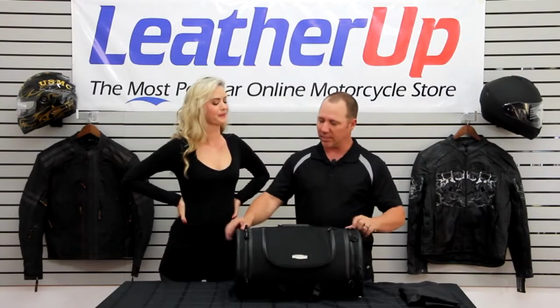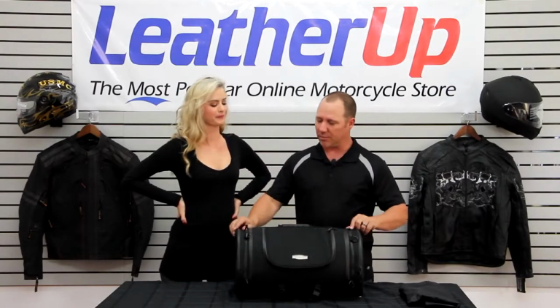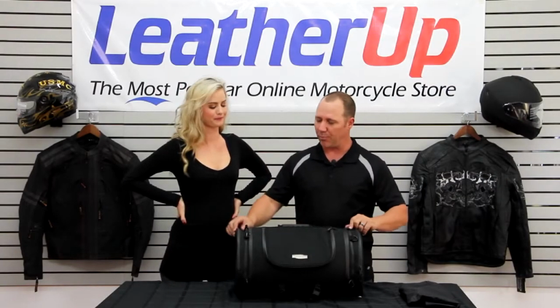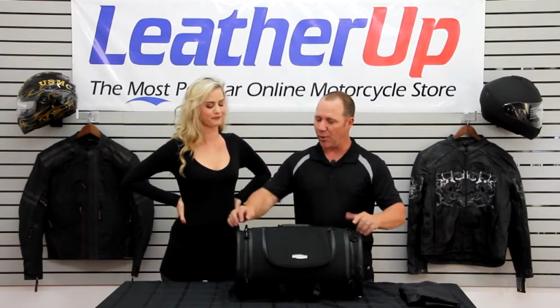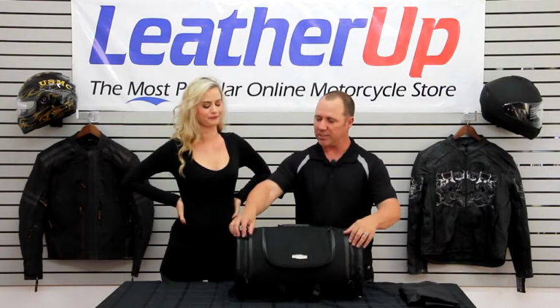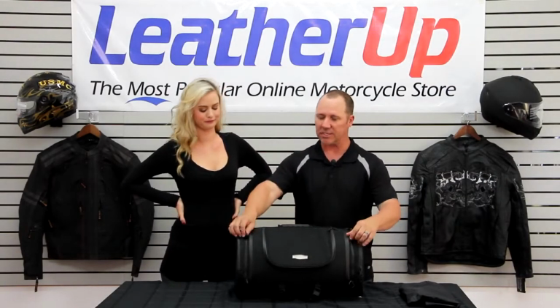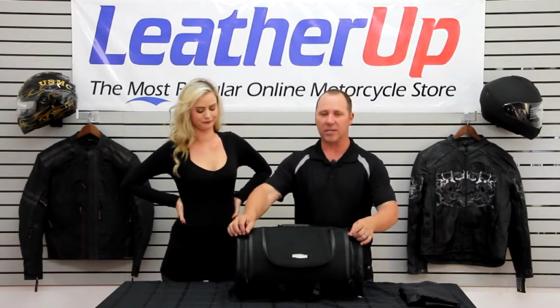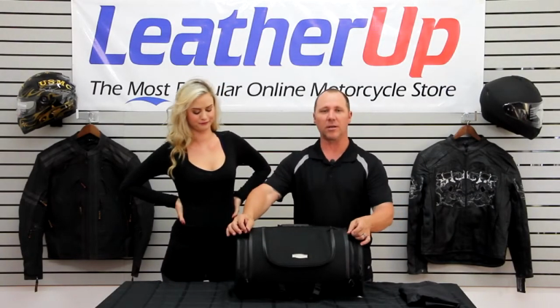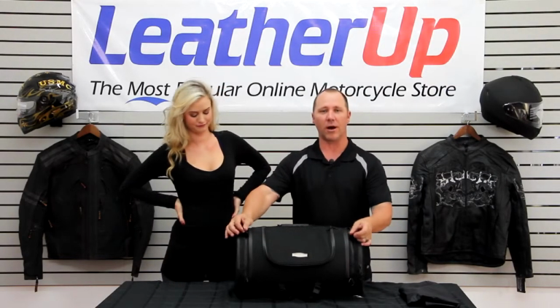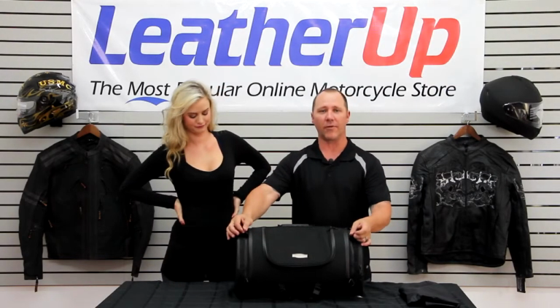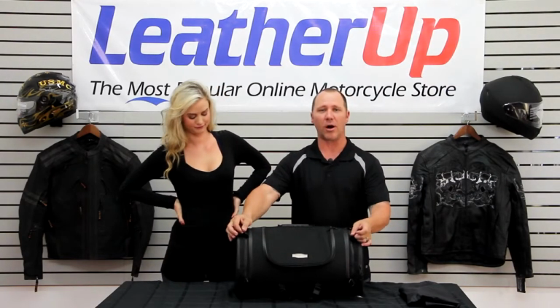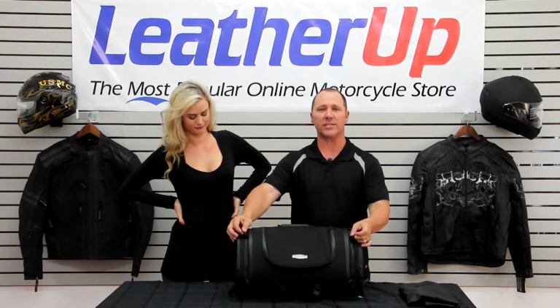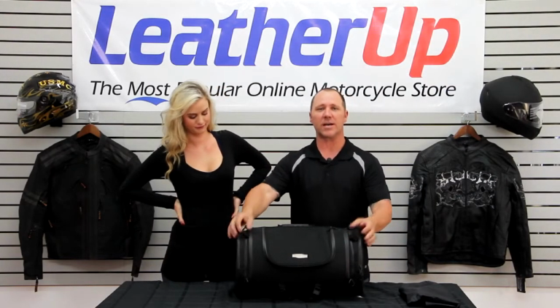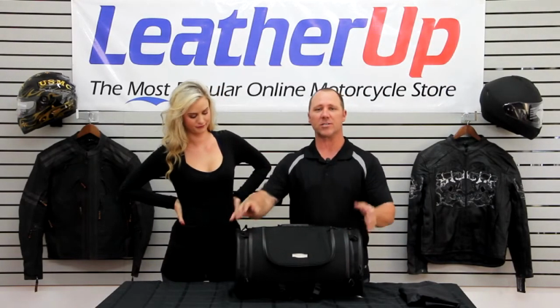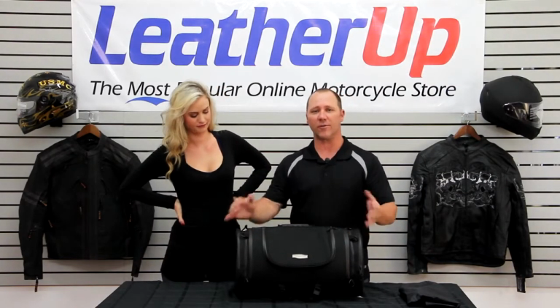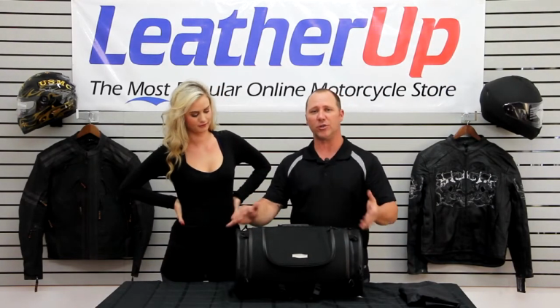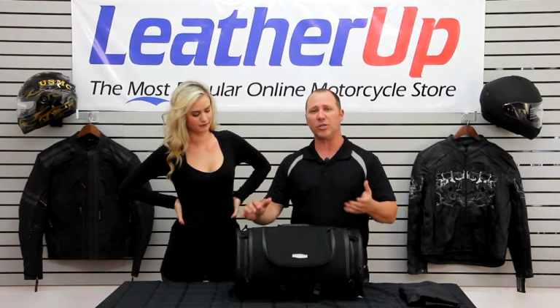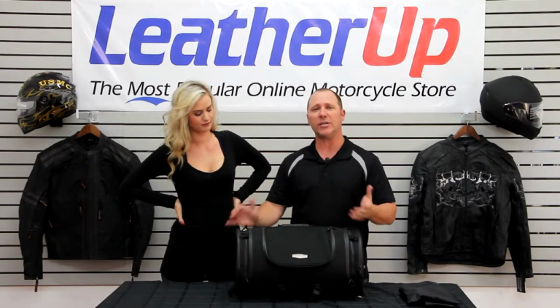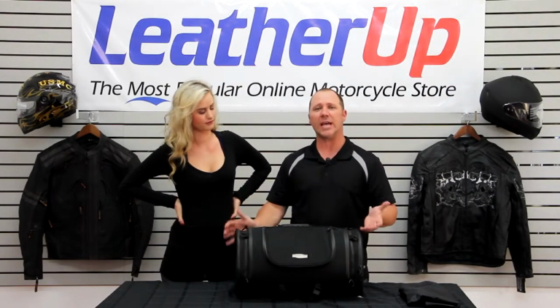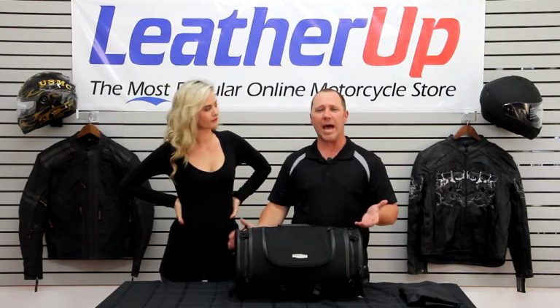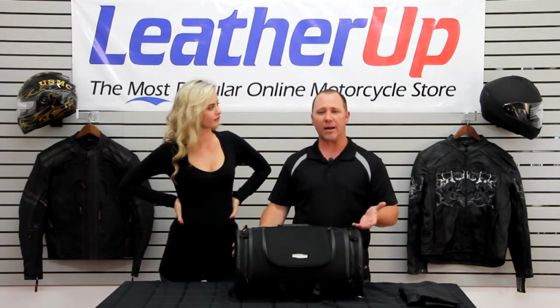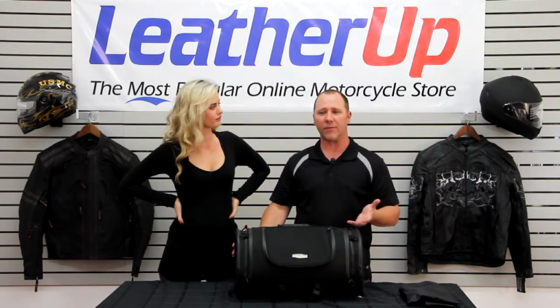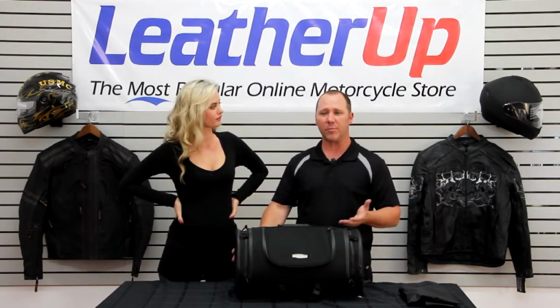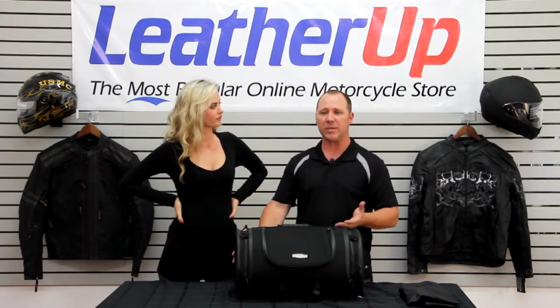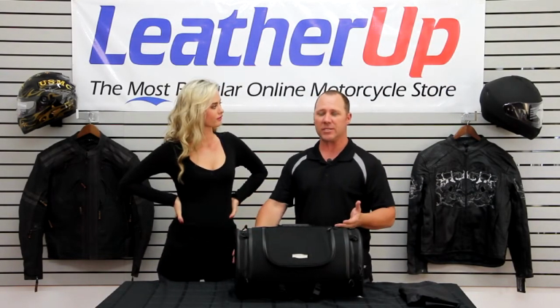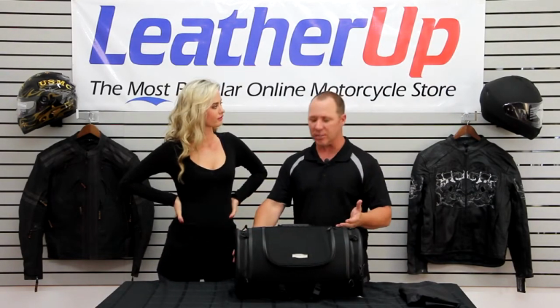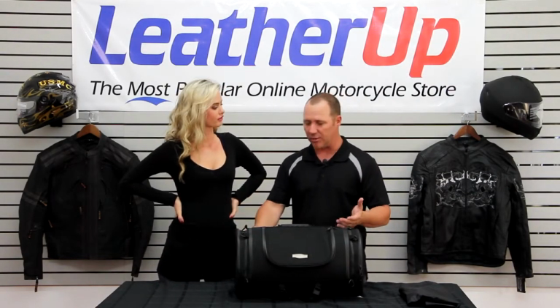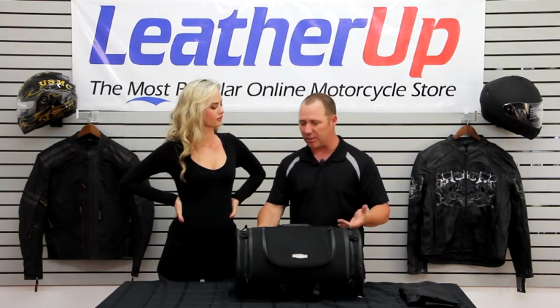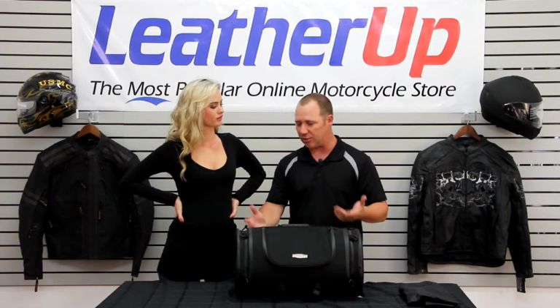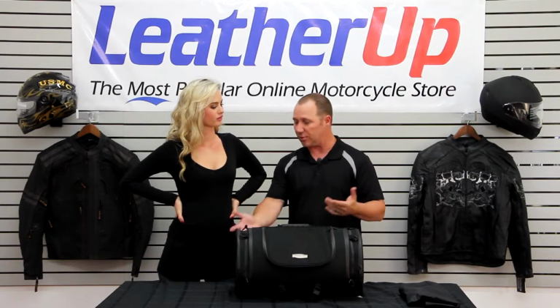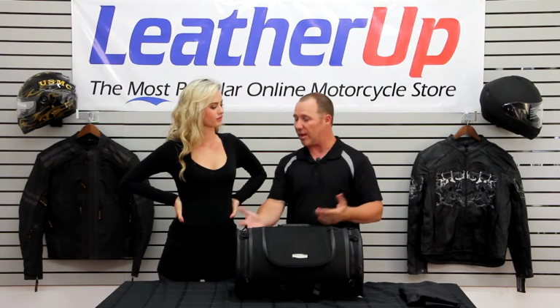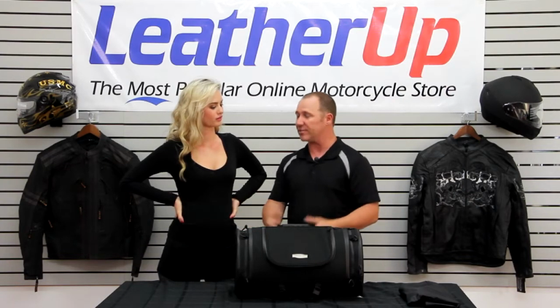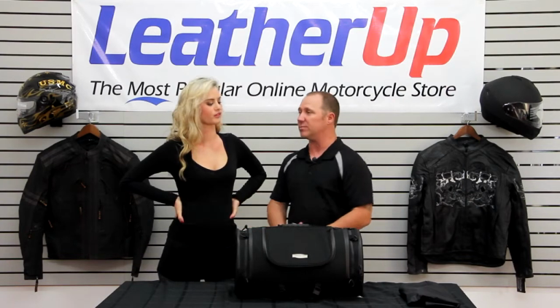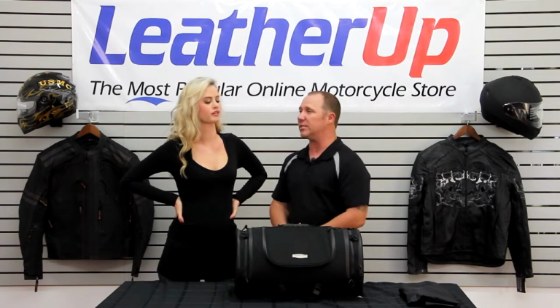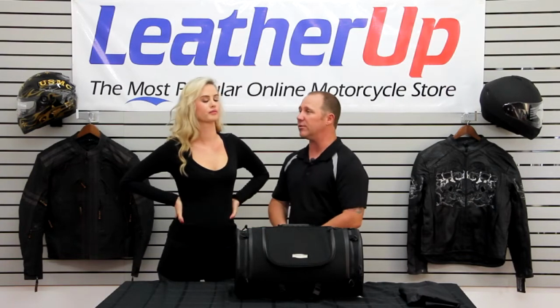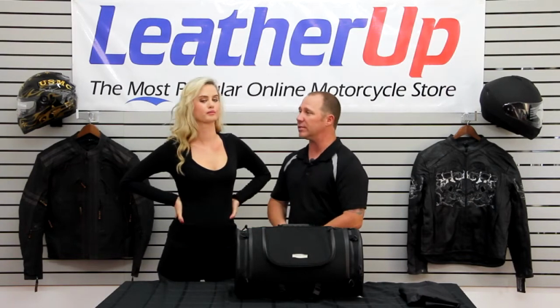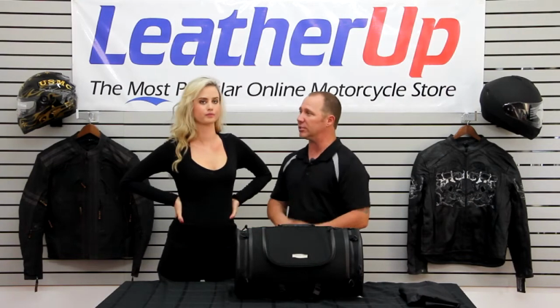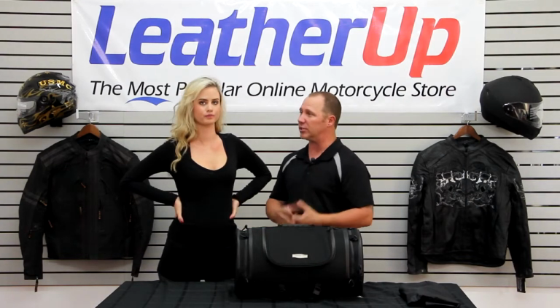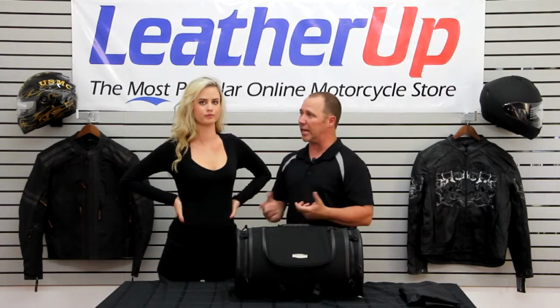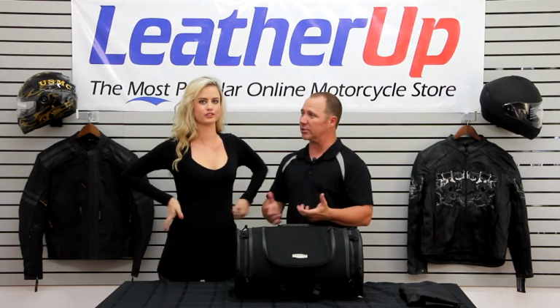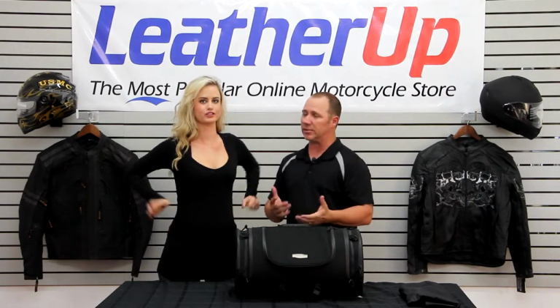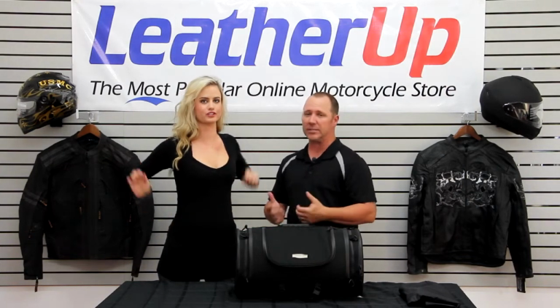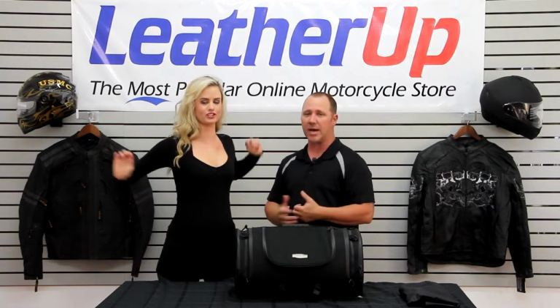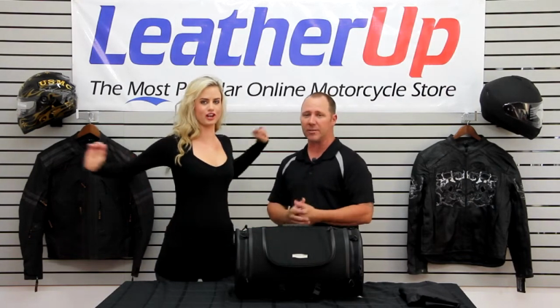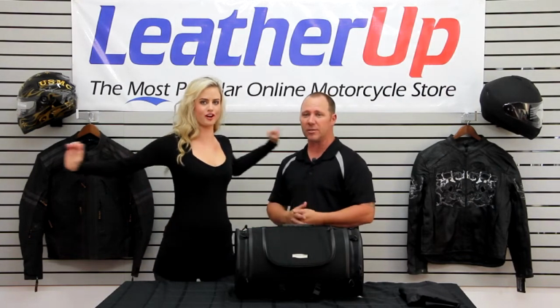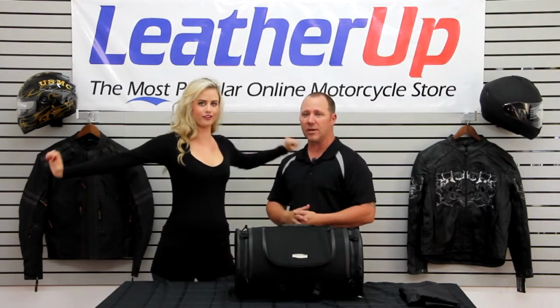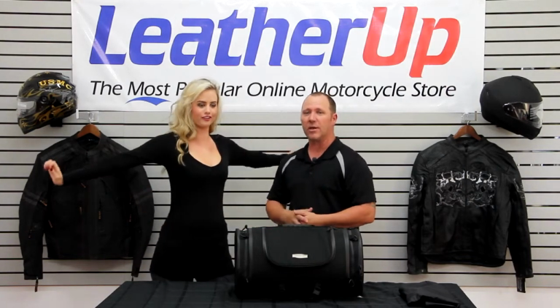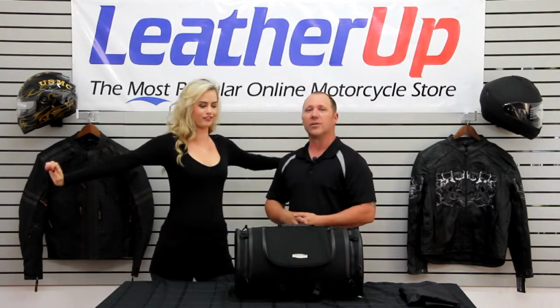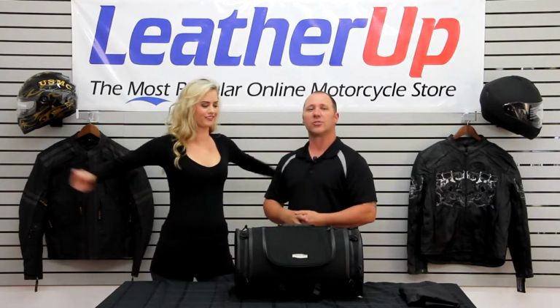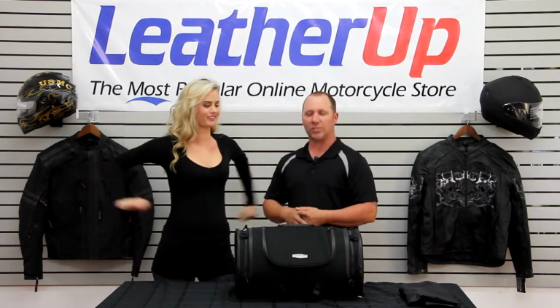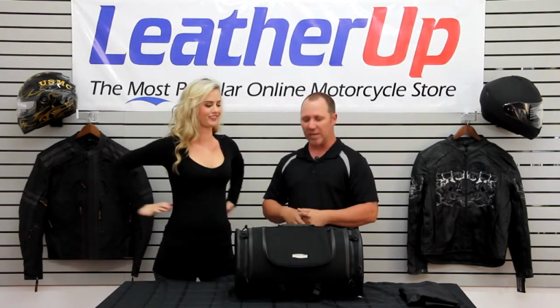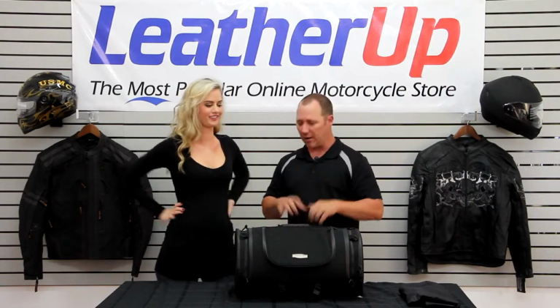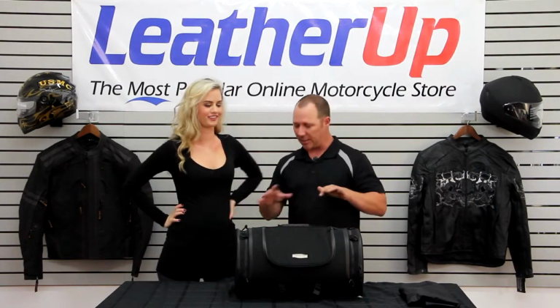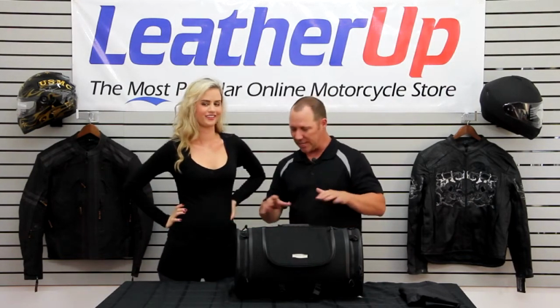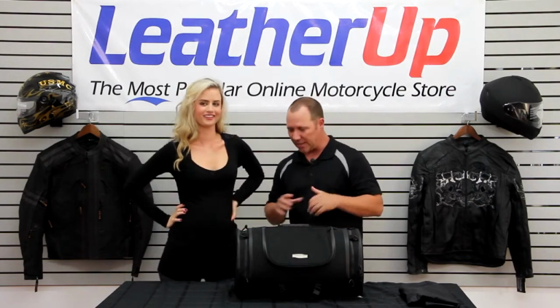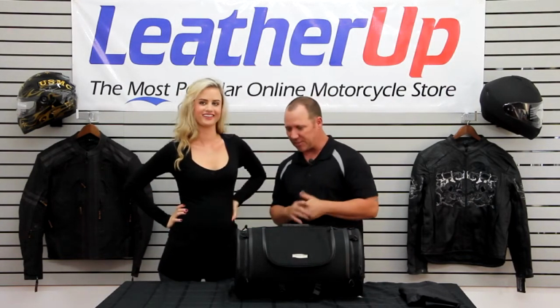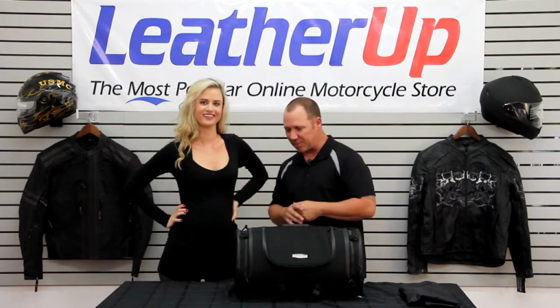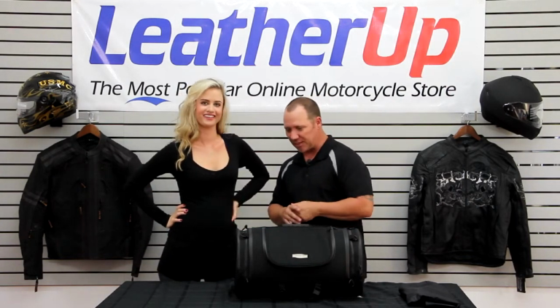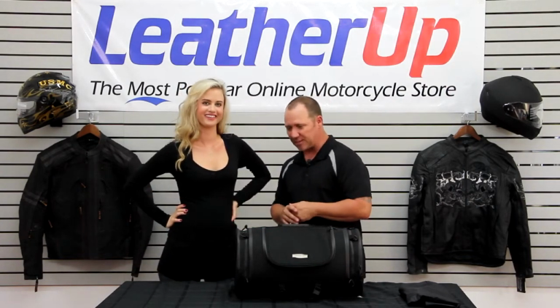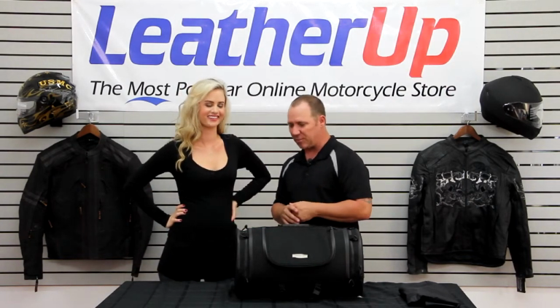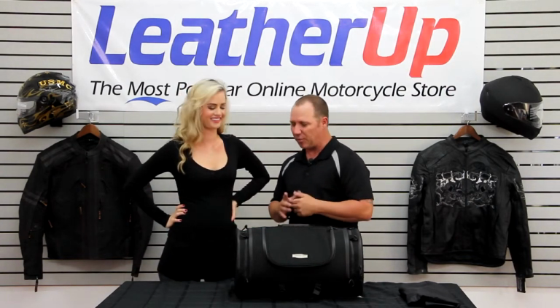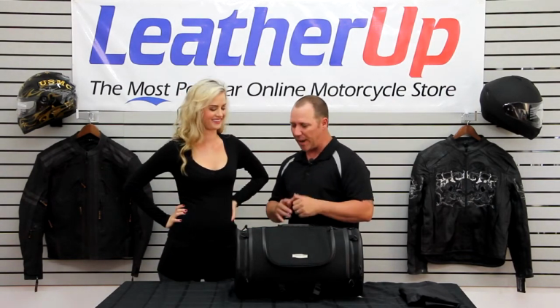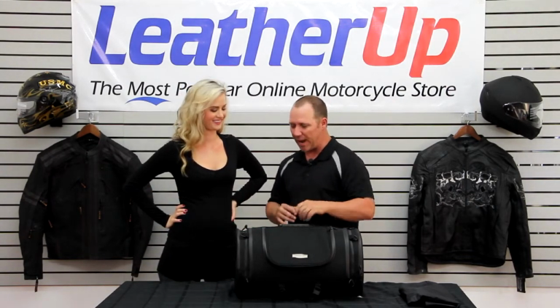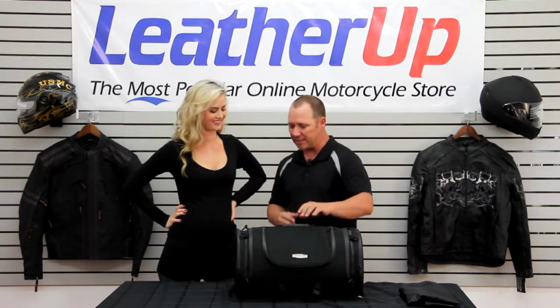It's got some points of contact, so if you do need to add a few pieces to this, you do have some D-rings that you can actually attach. Stretch out, attach some things, some new bags.